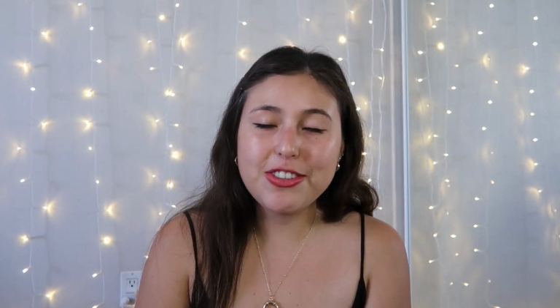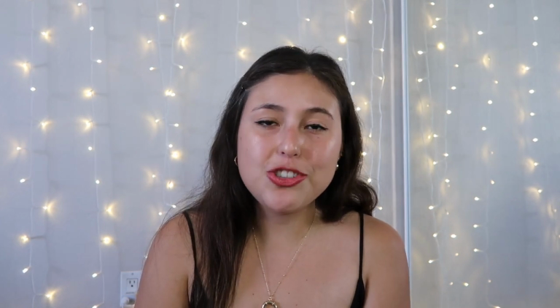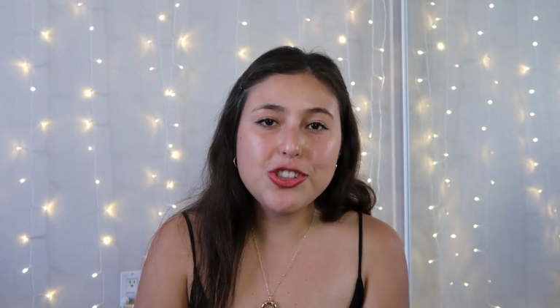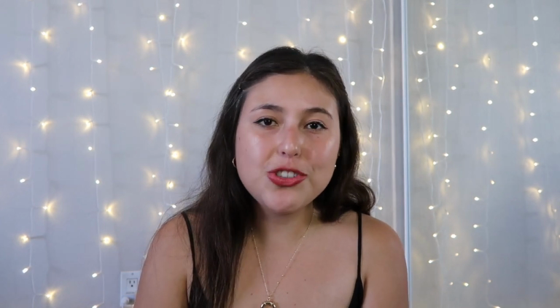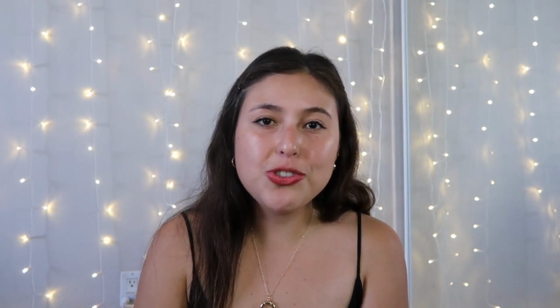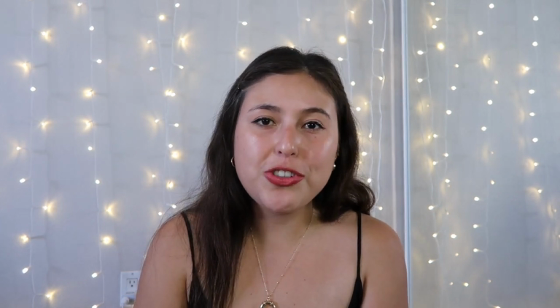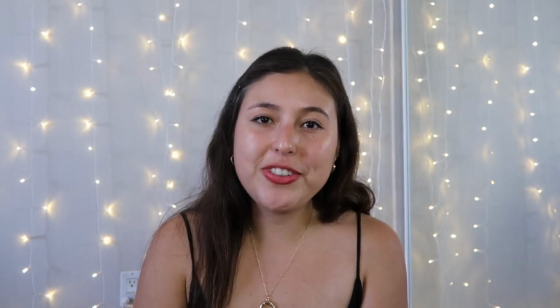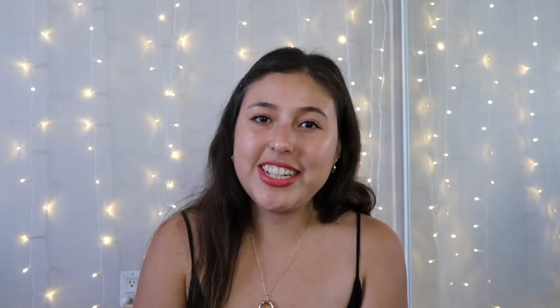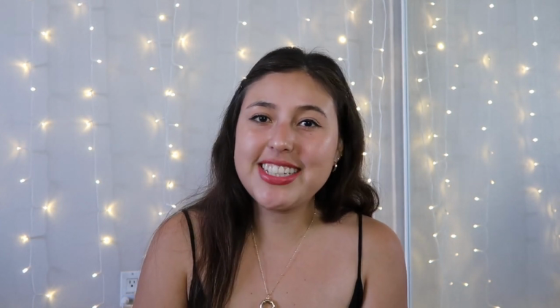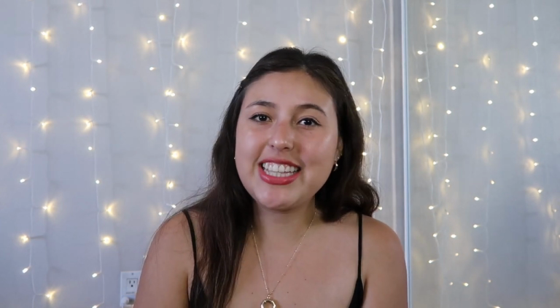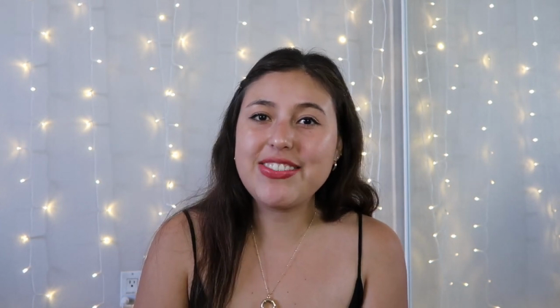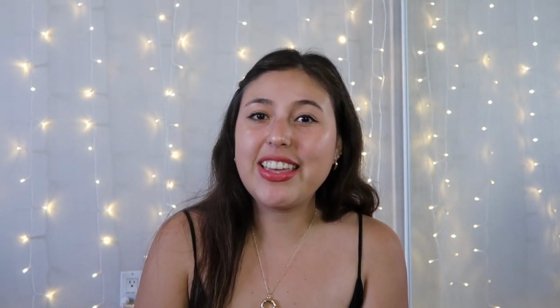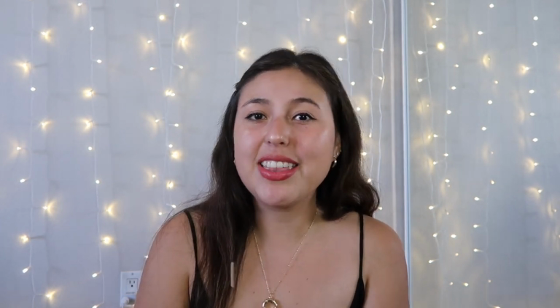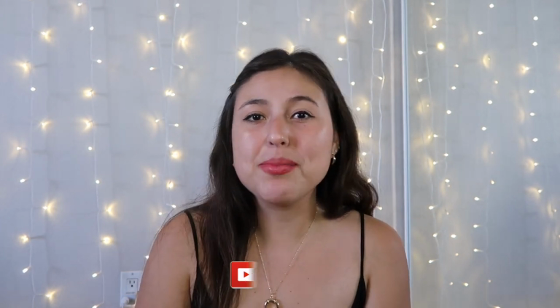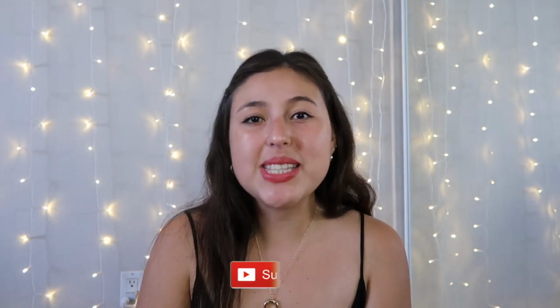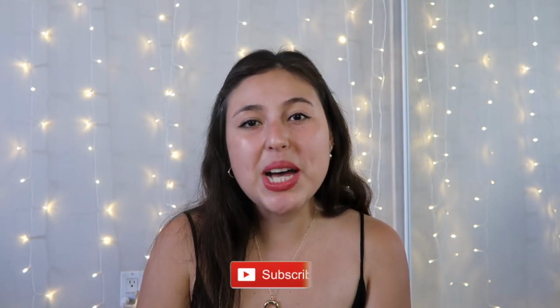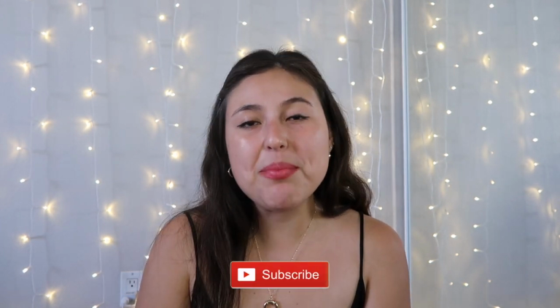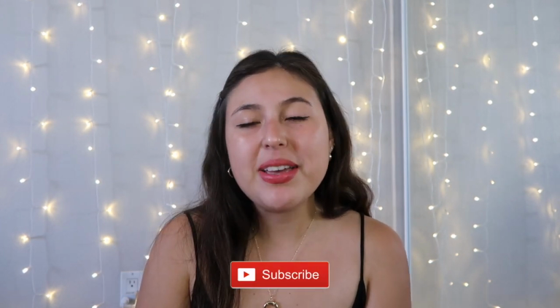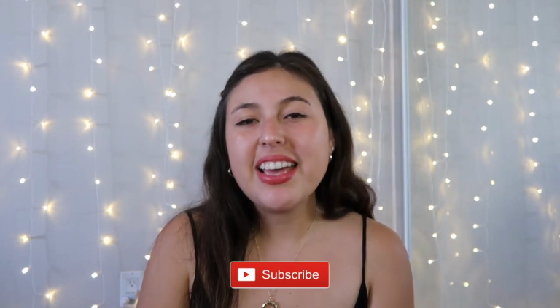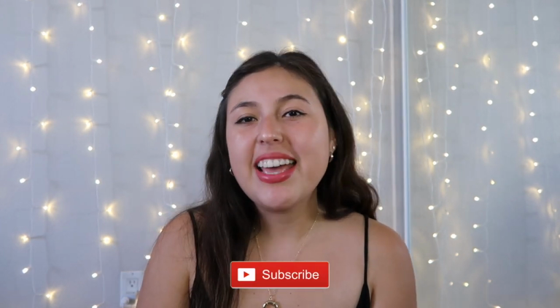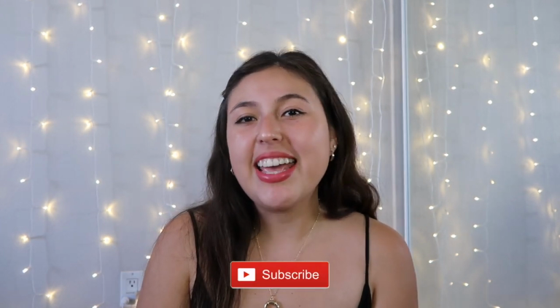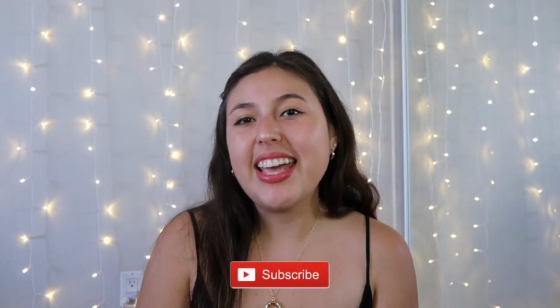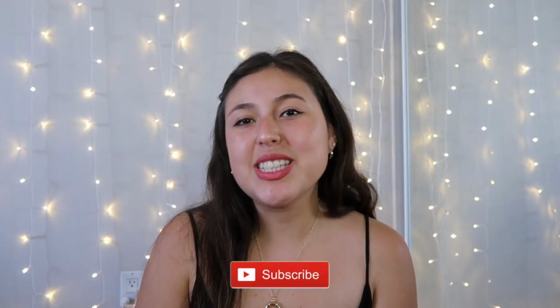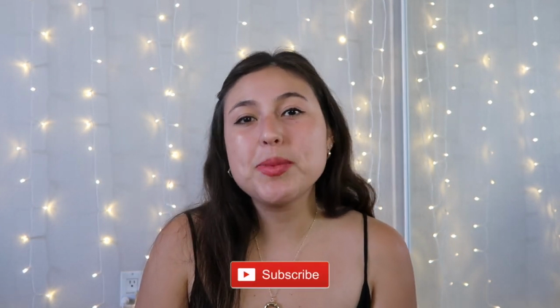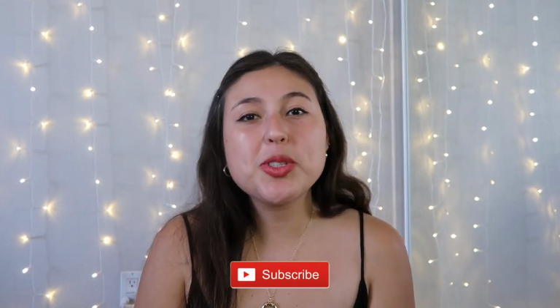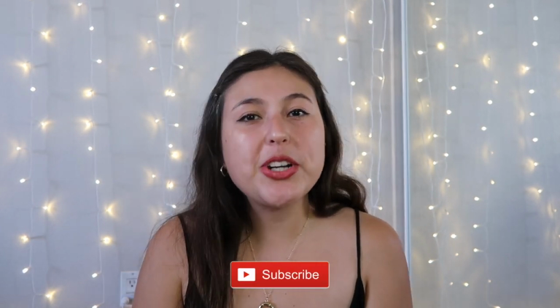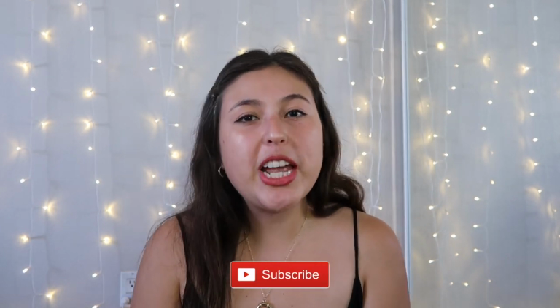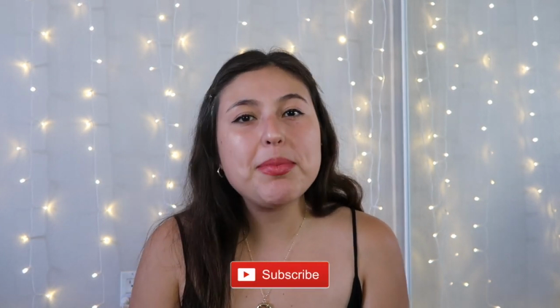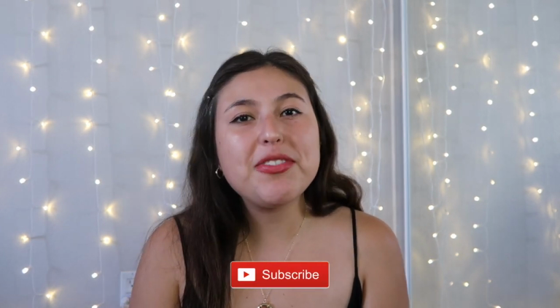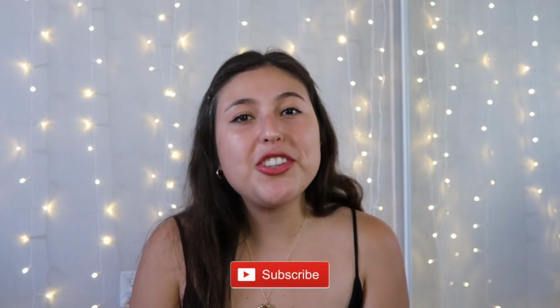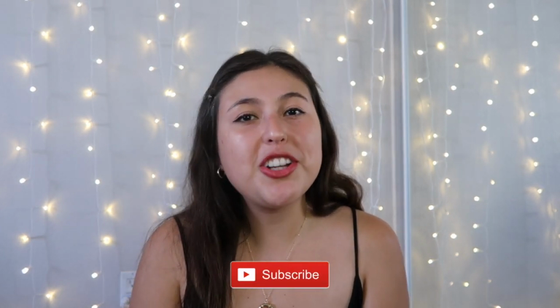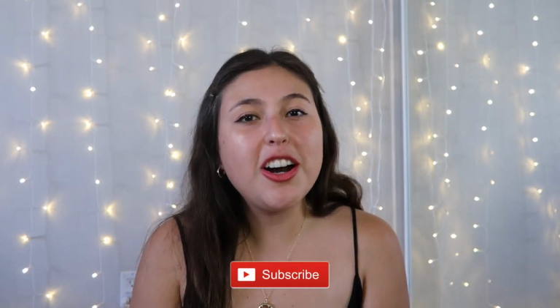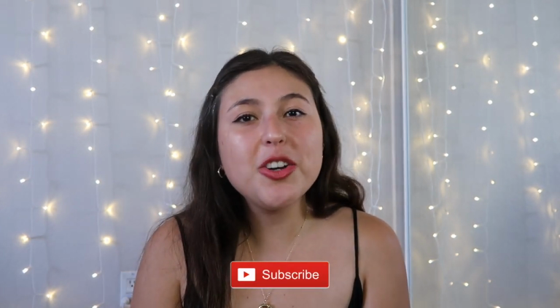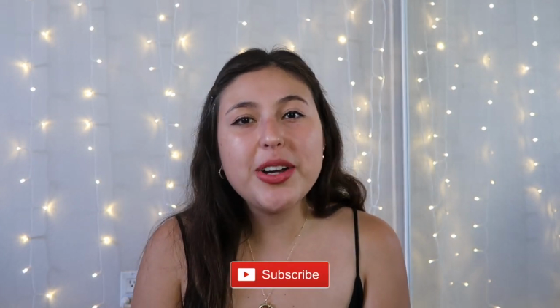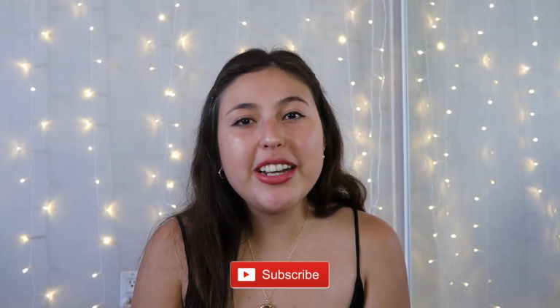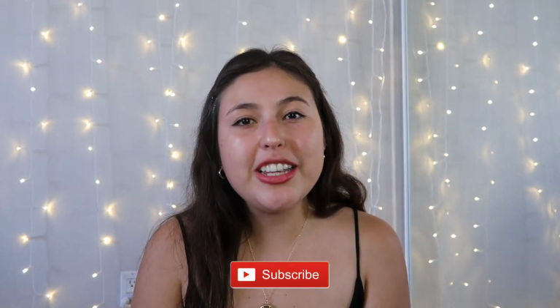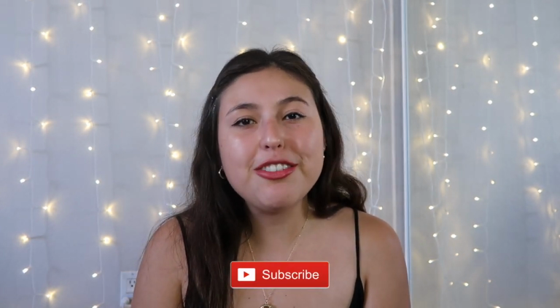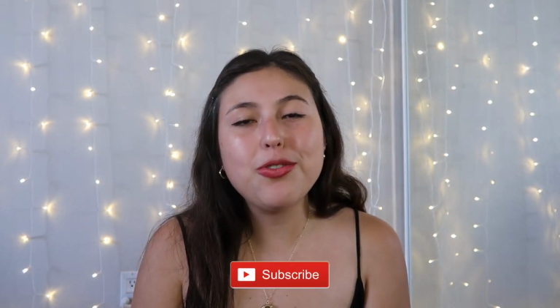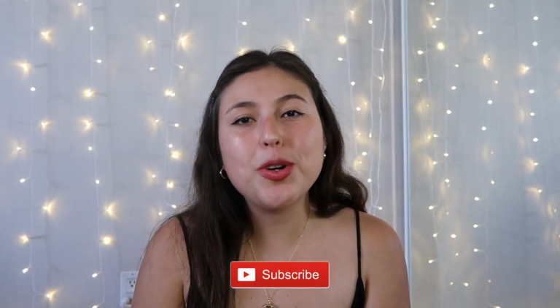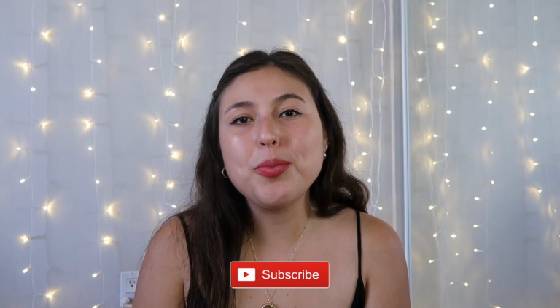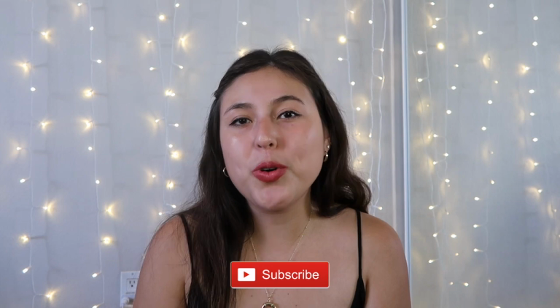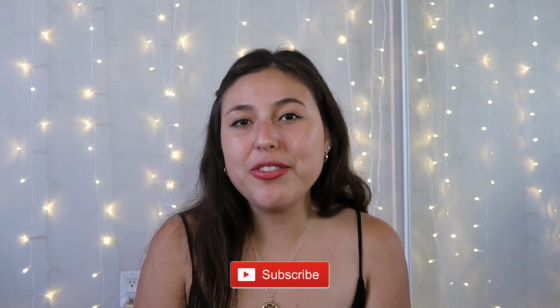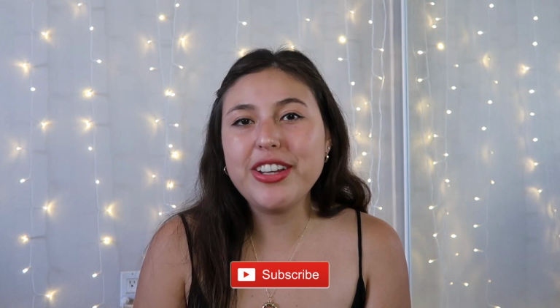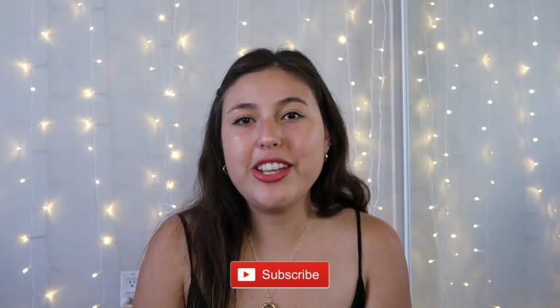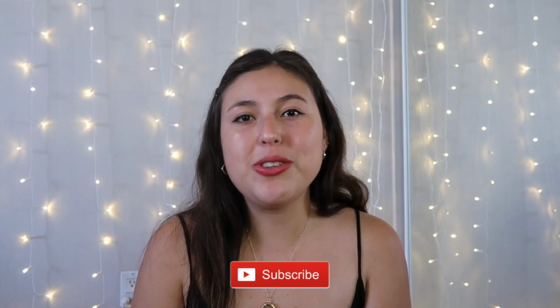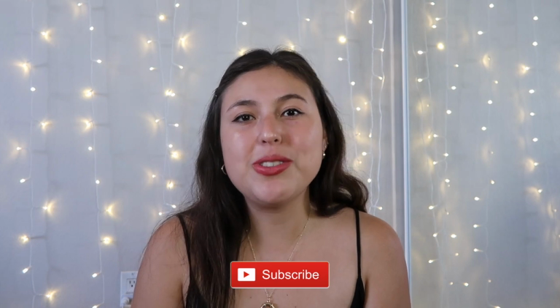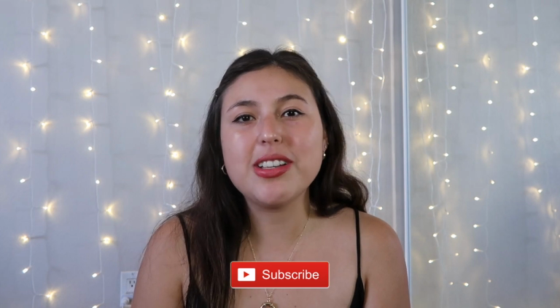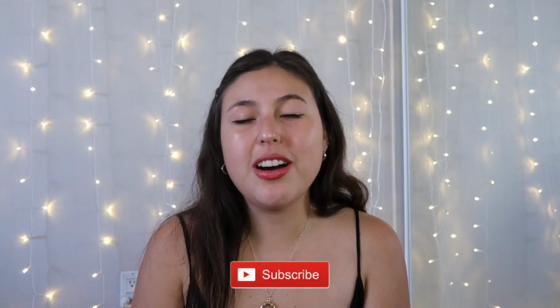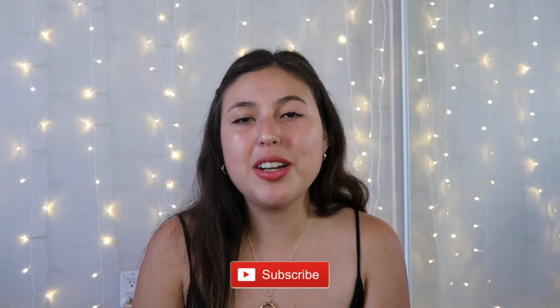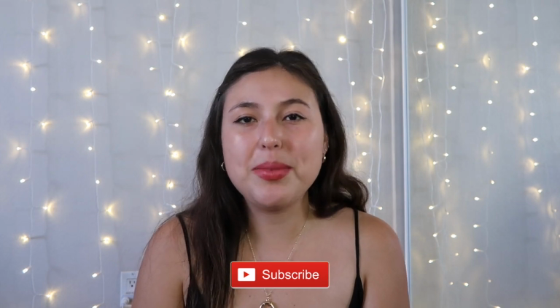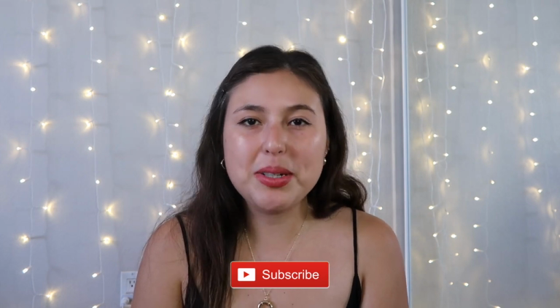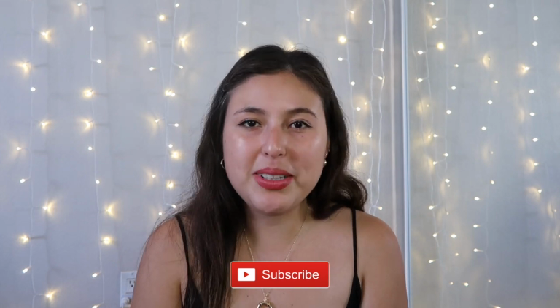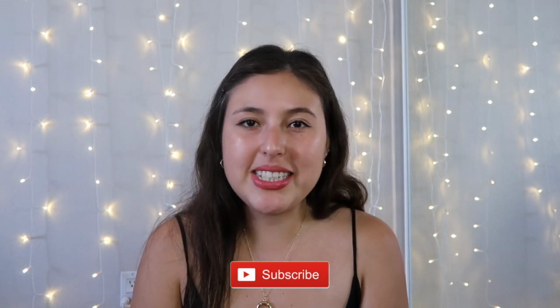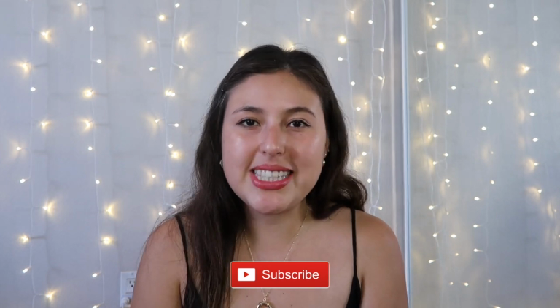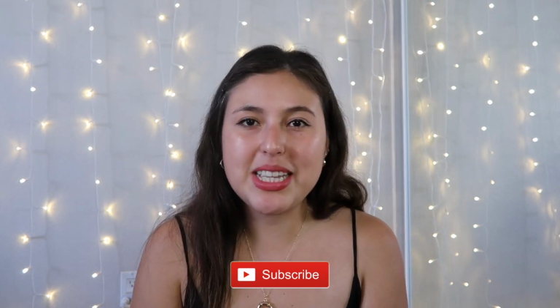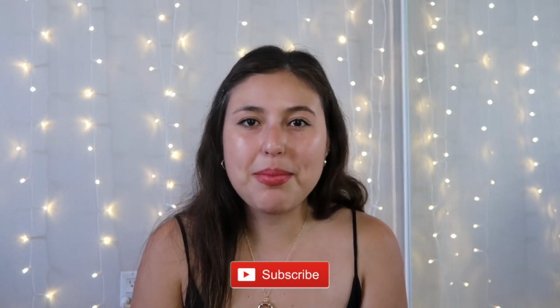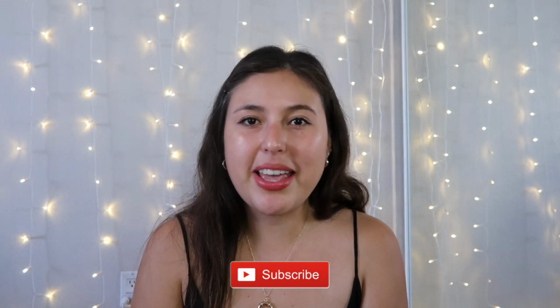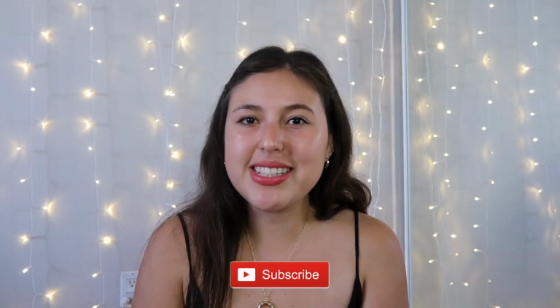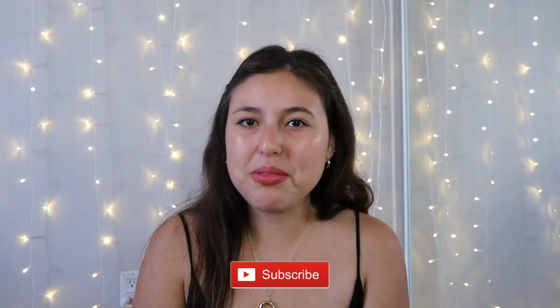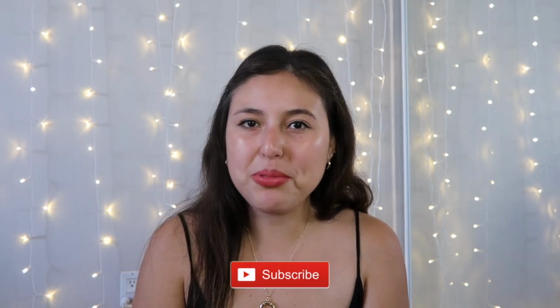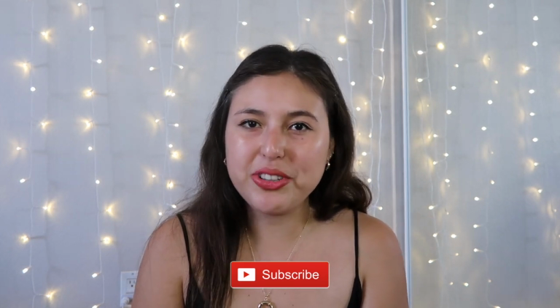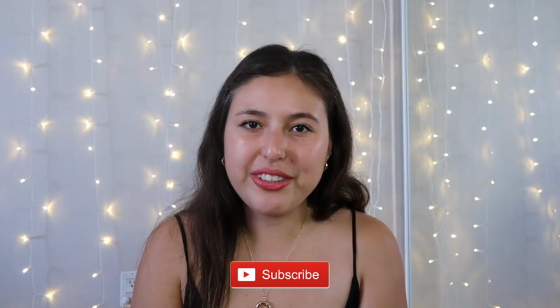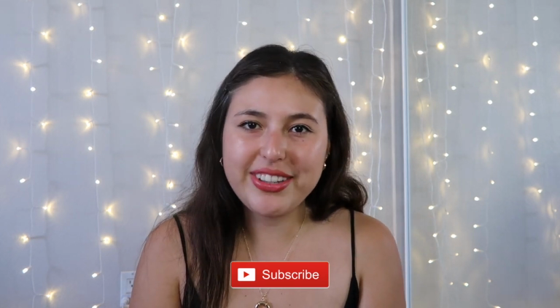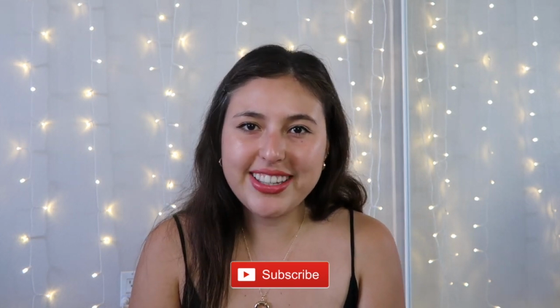If you do, don't forget to leave a thumbs up and subscribe if you're not already for more videos on minimalism and simple living.